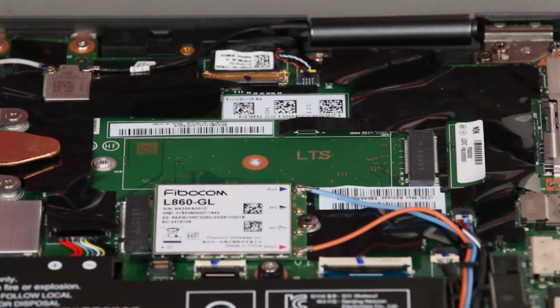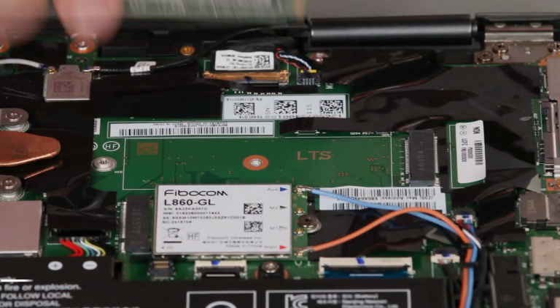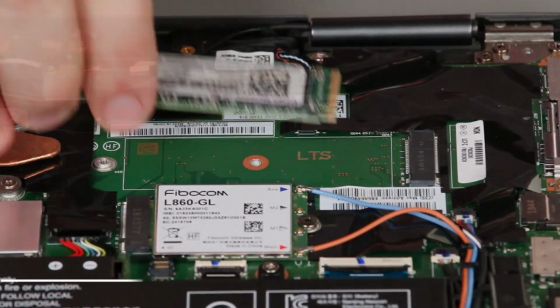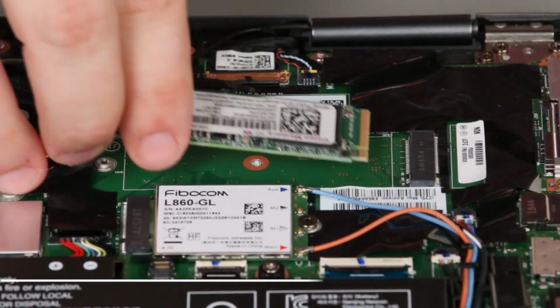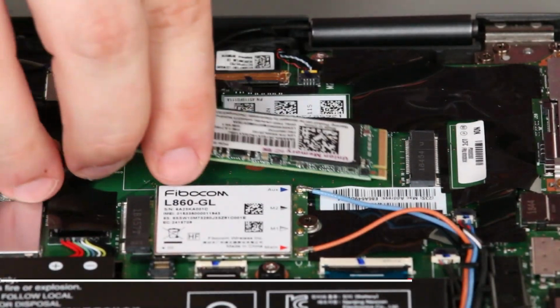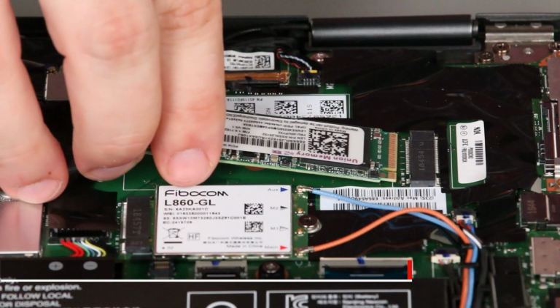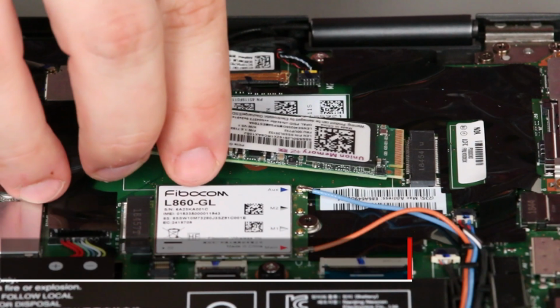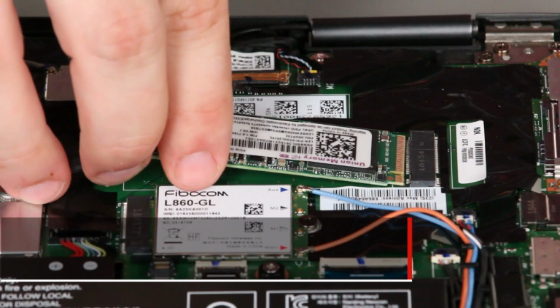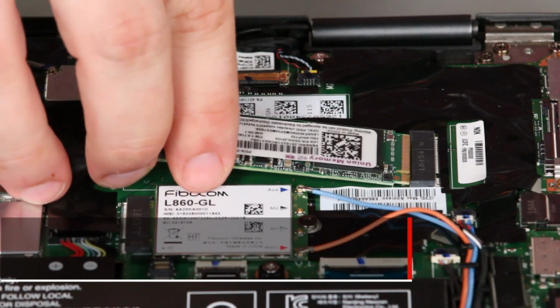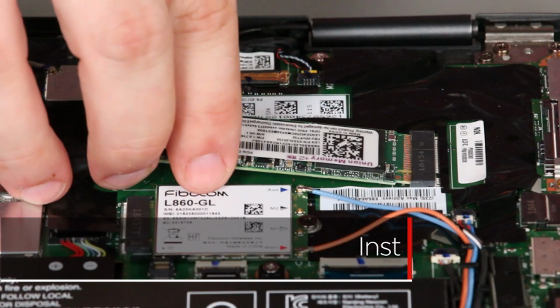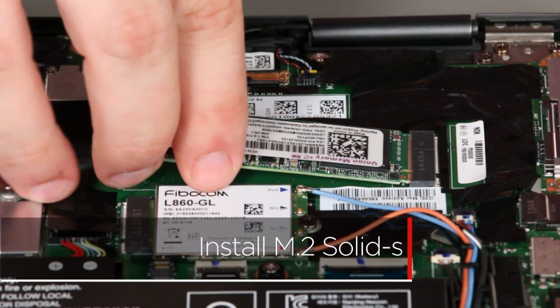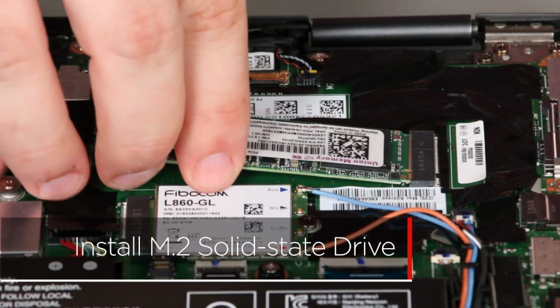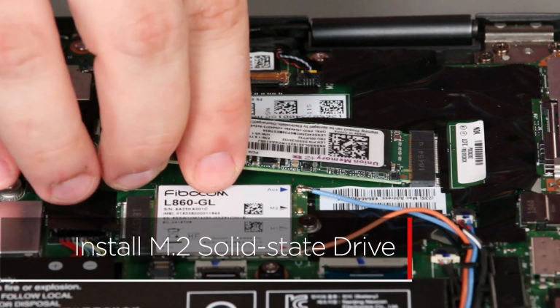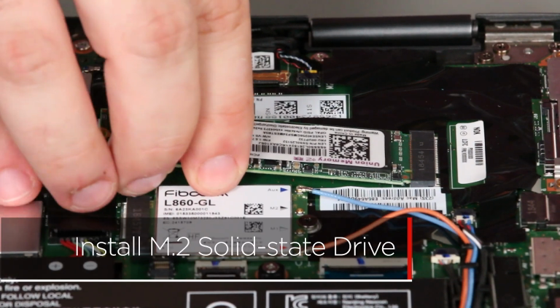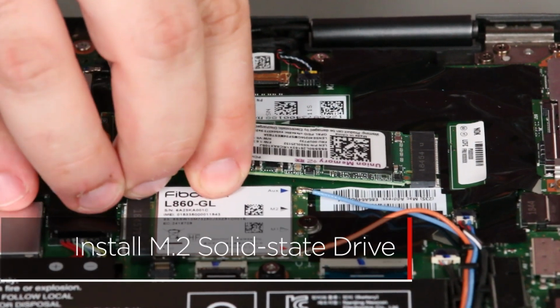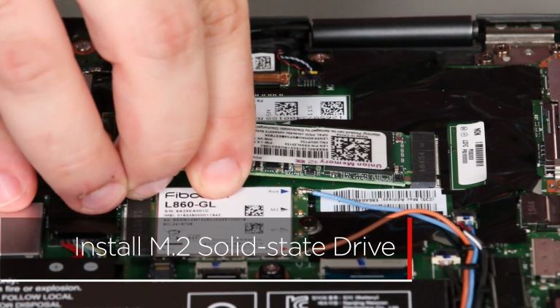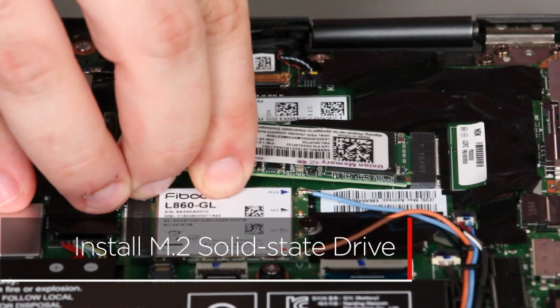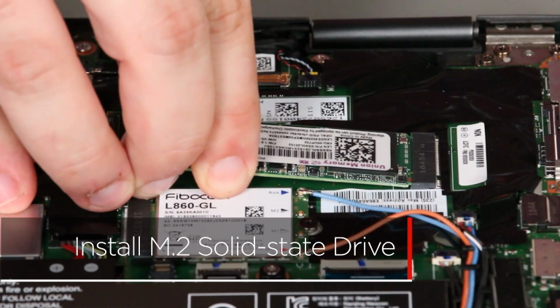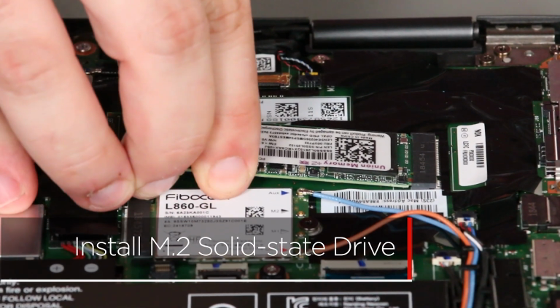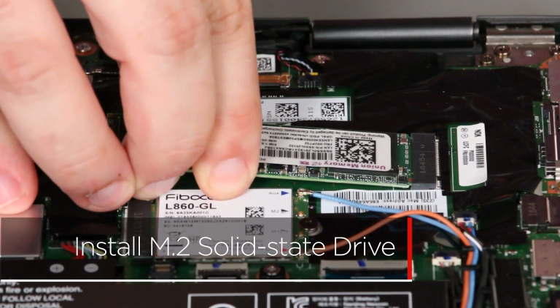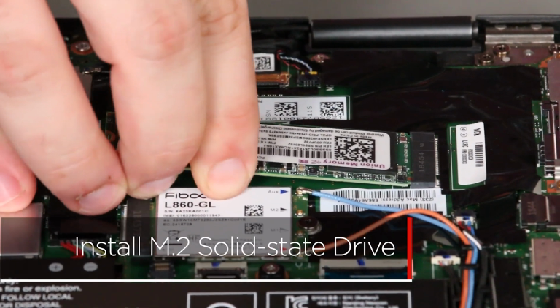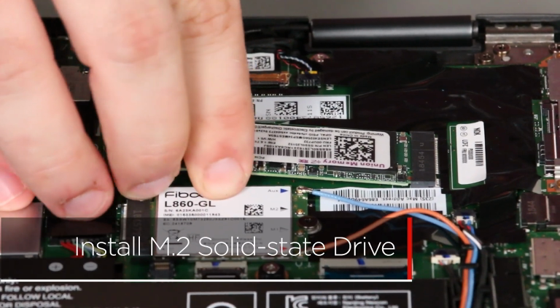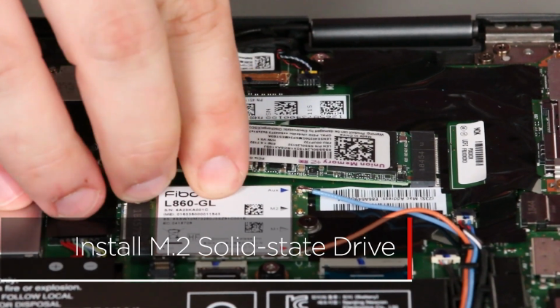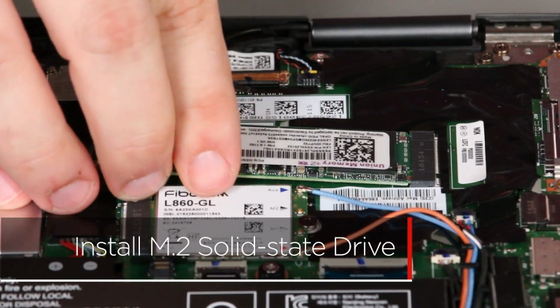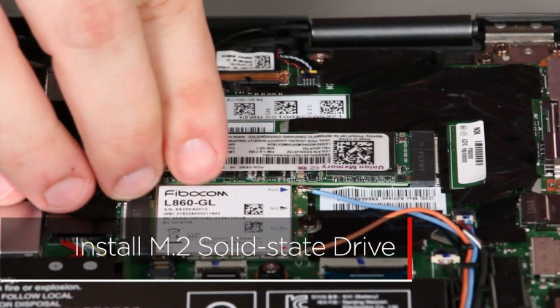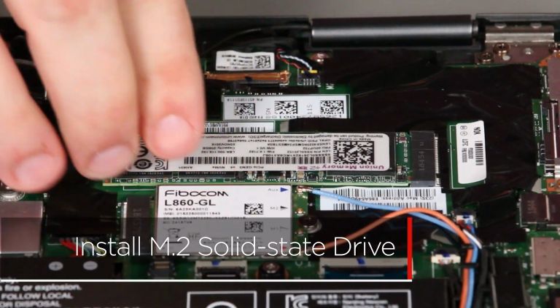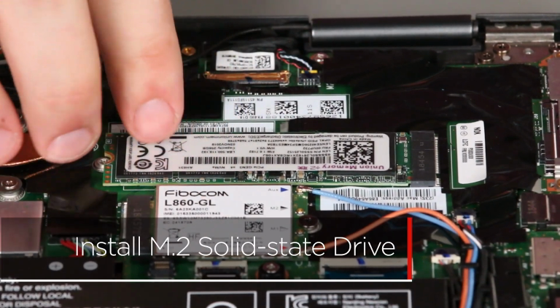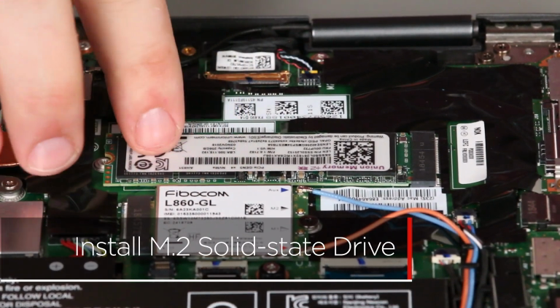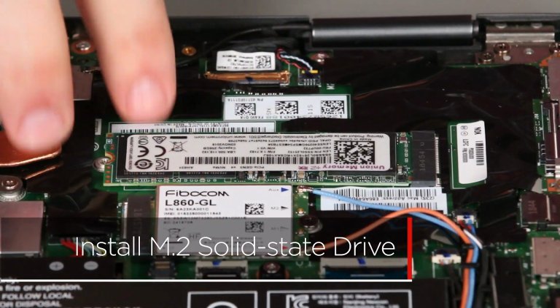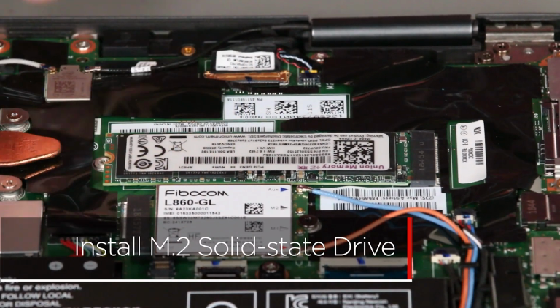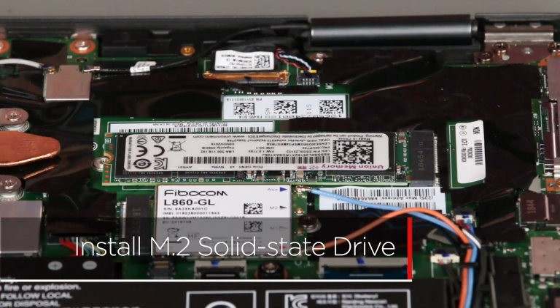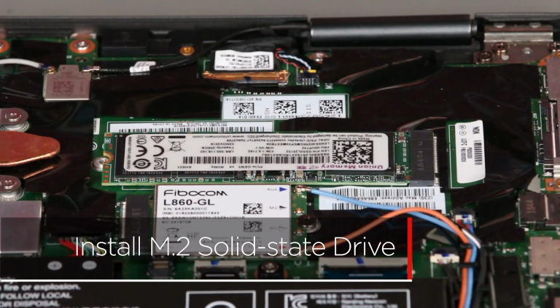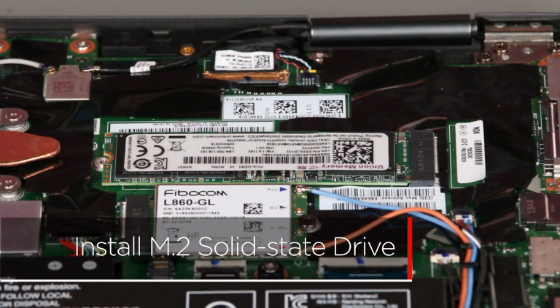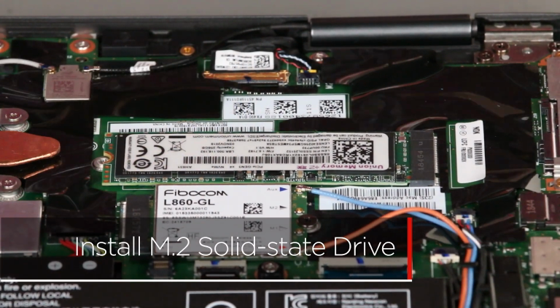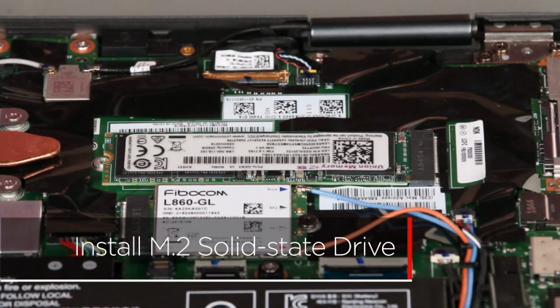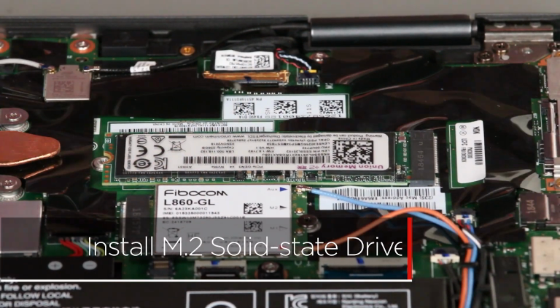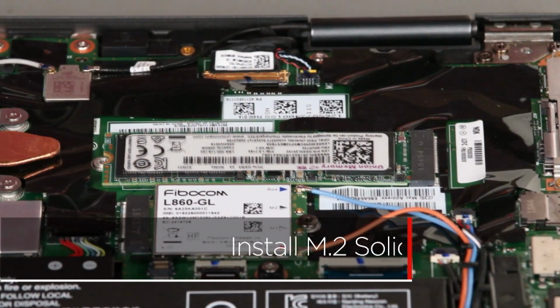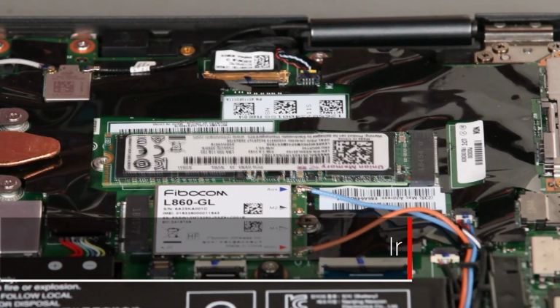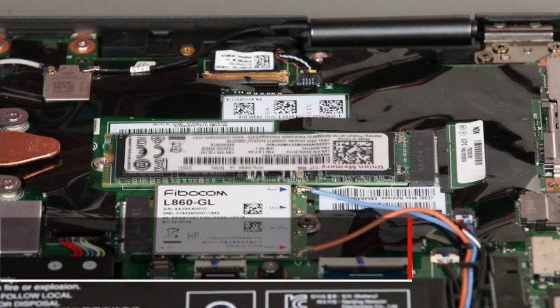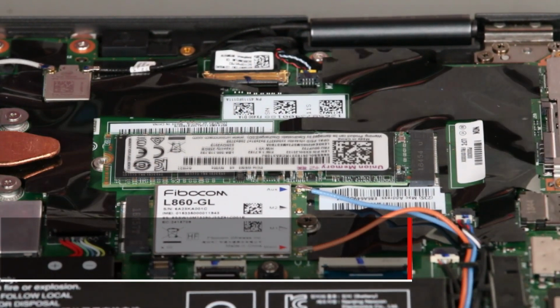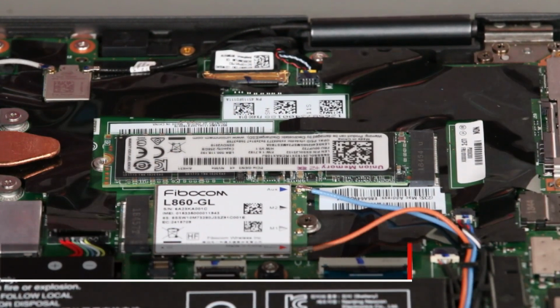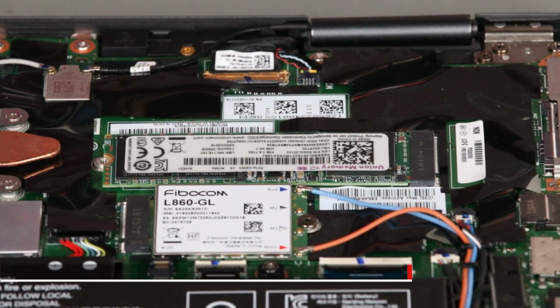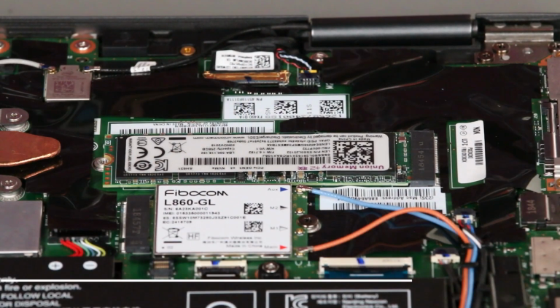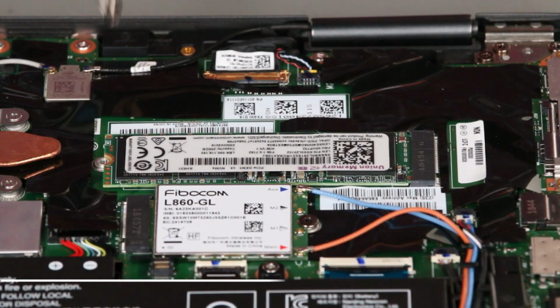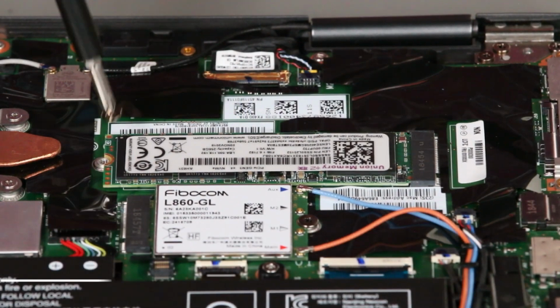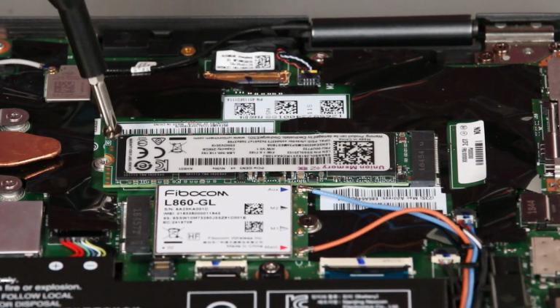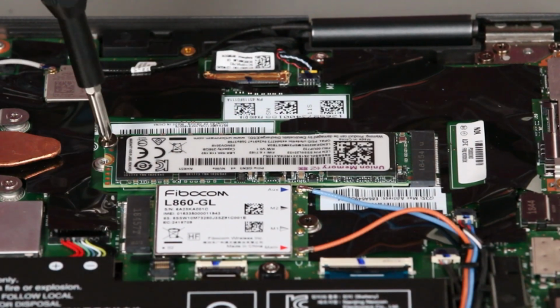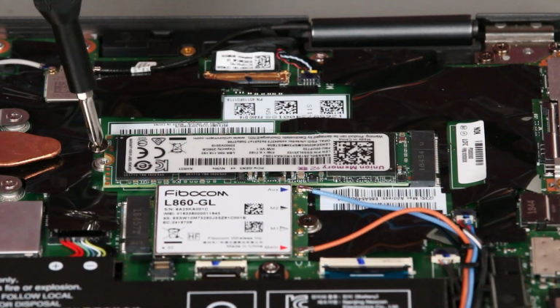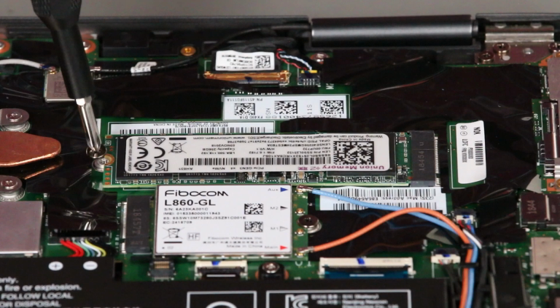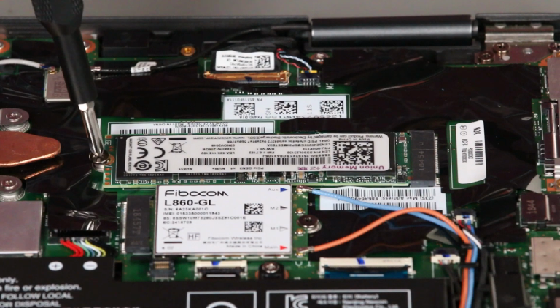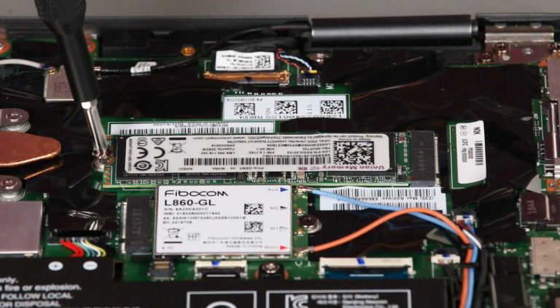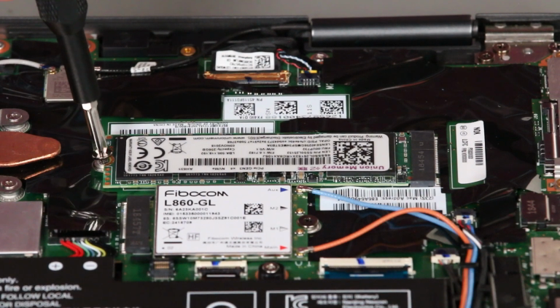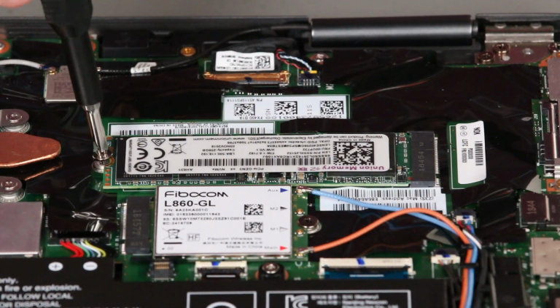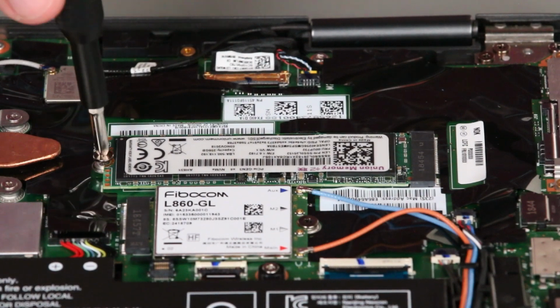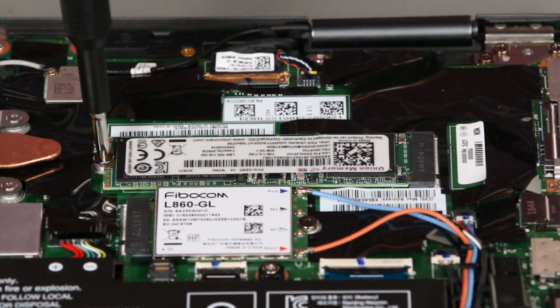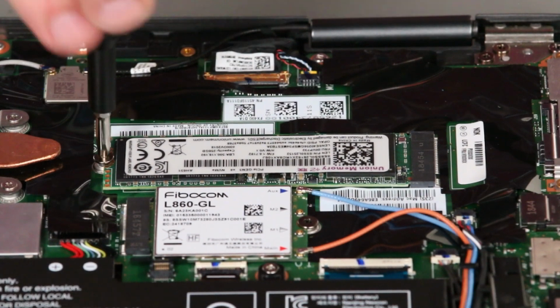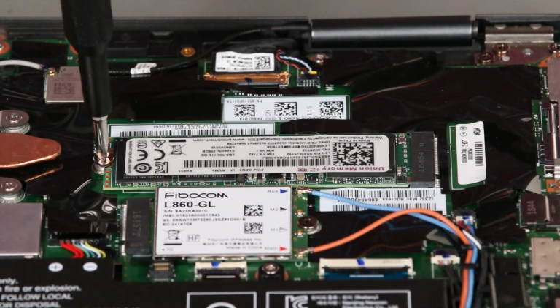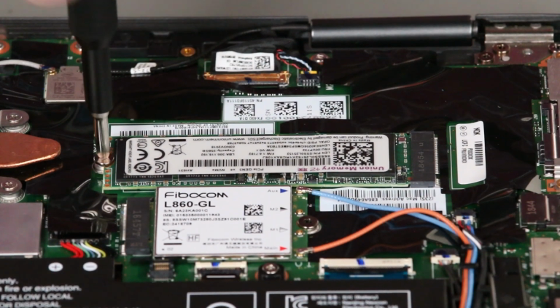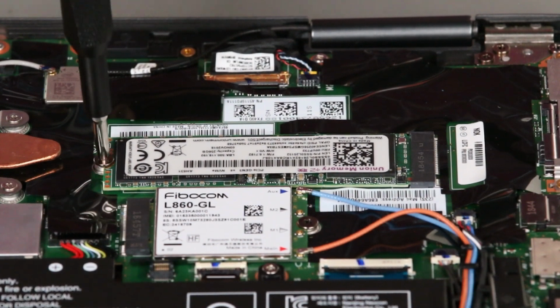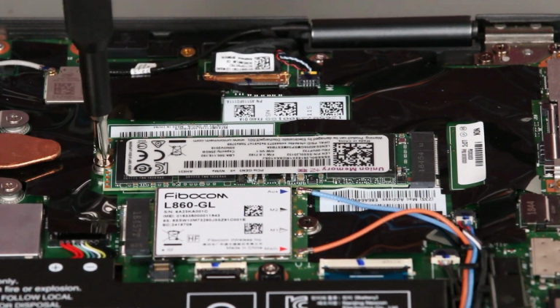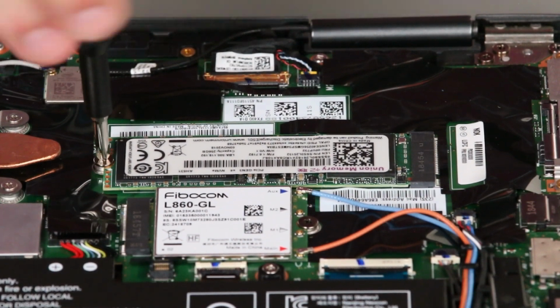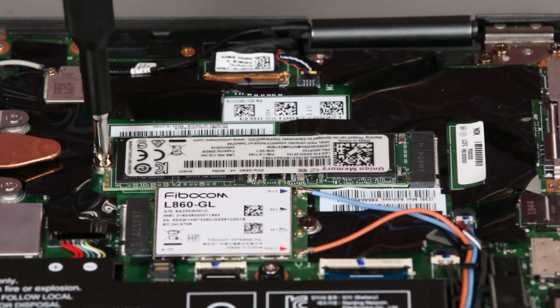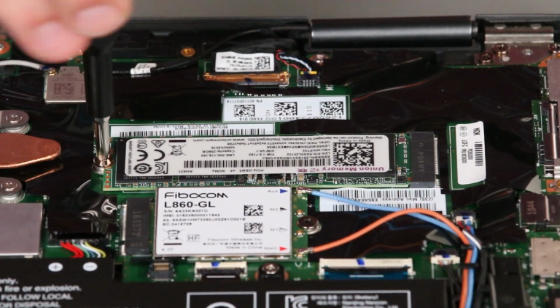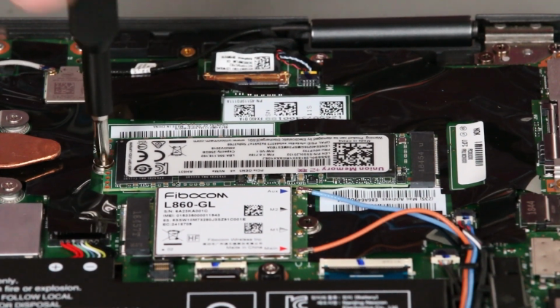Insert the M.2 solid state drive into the slot. Install the screw to secure the drive in place.